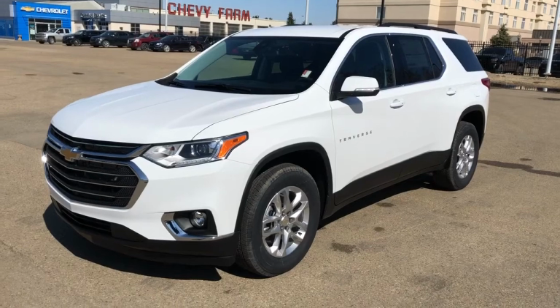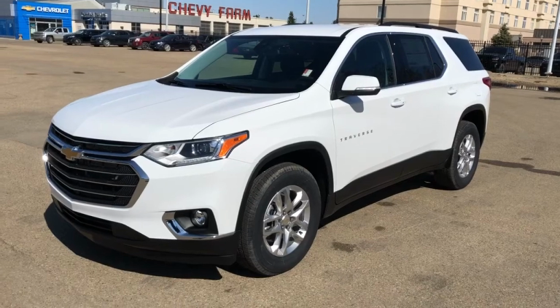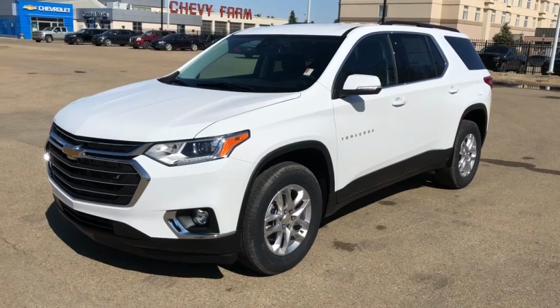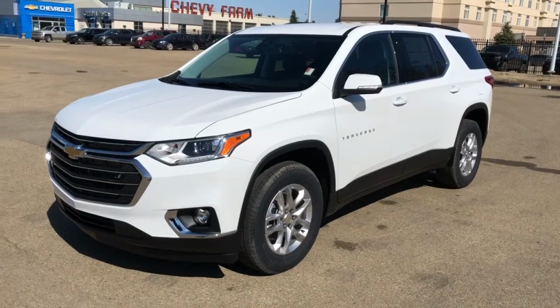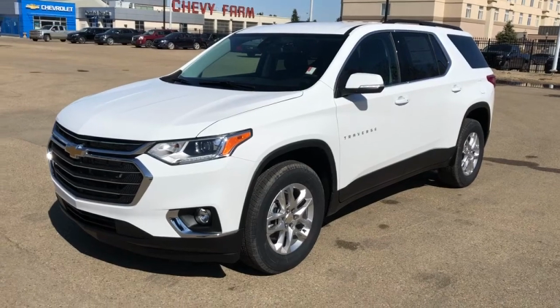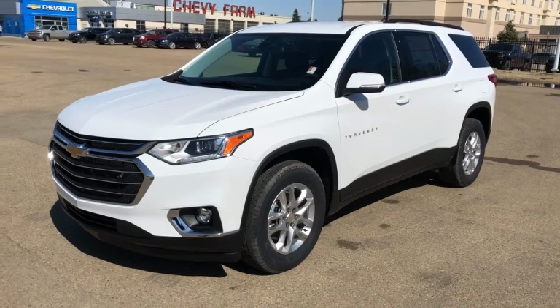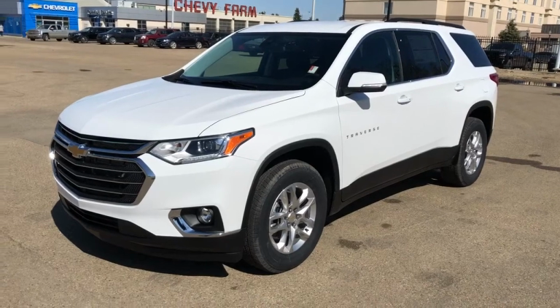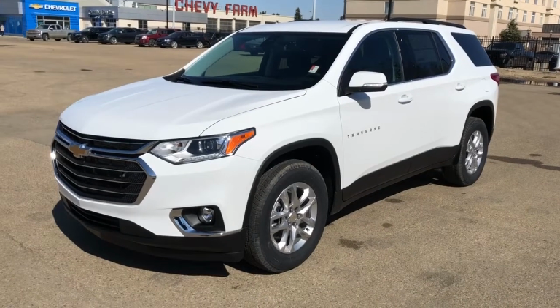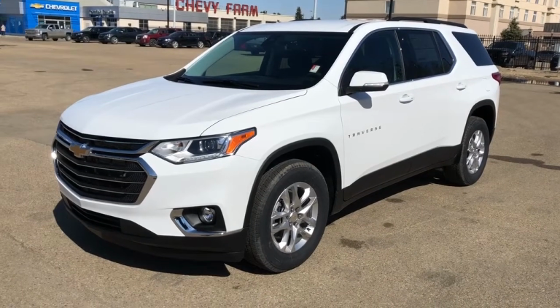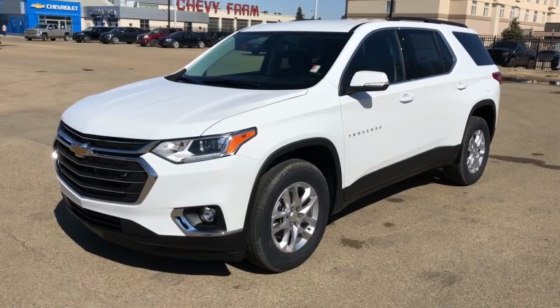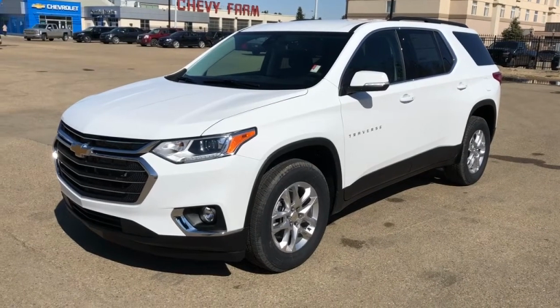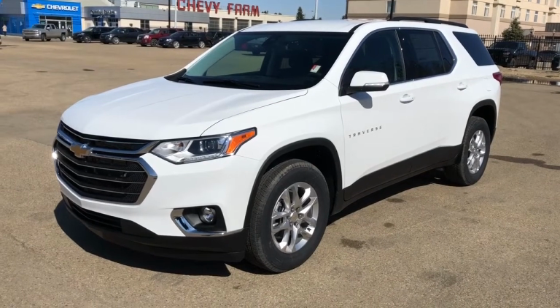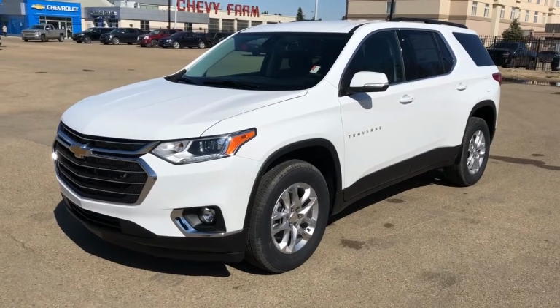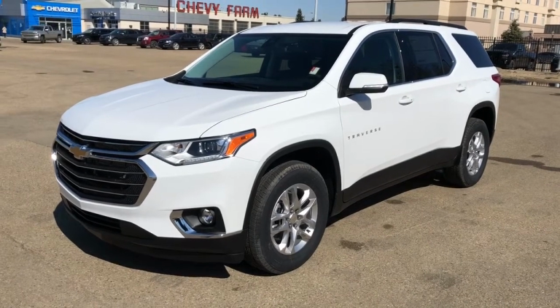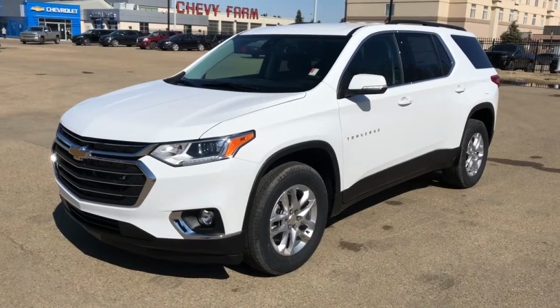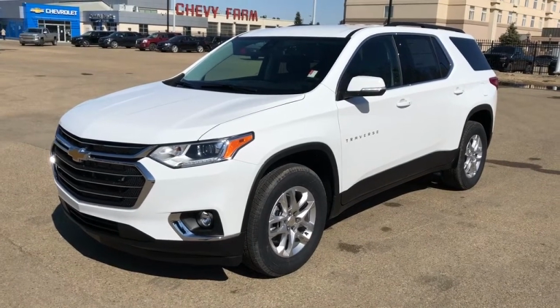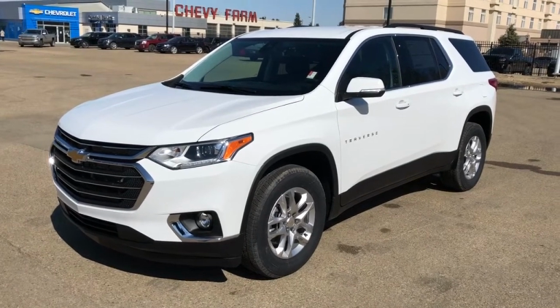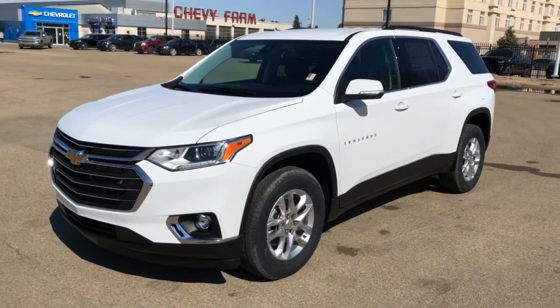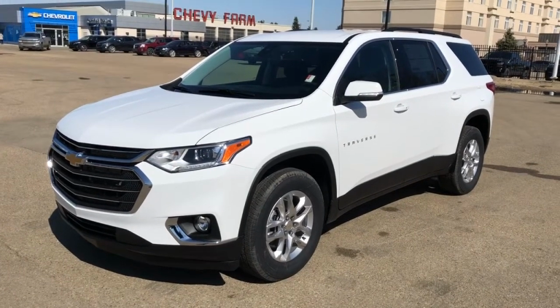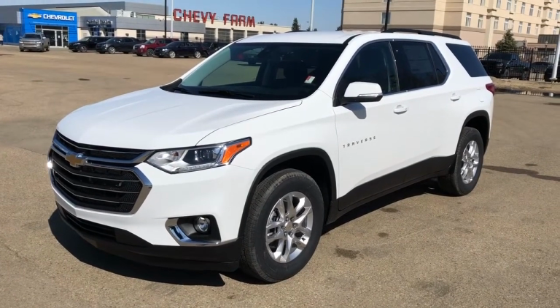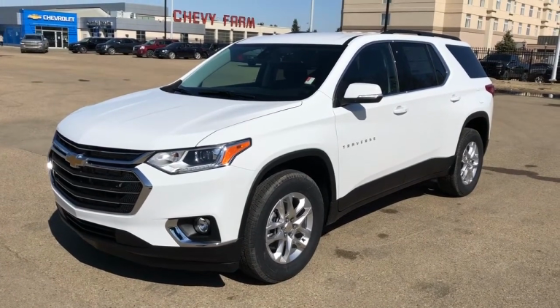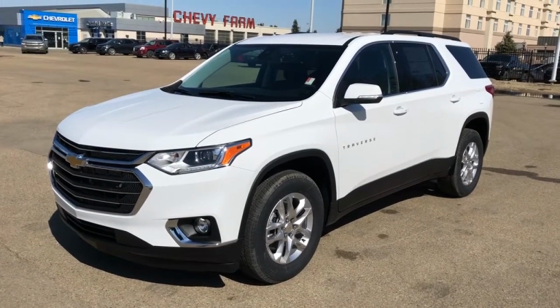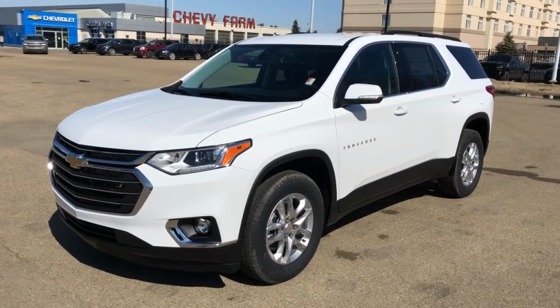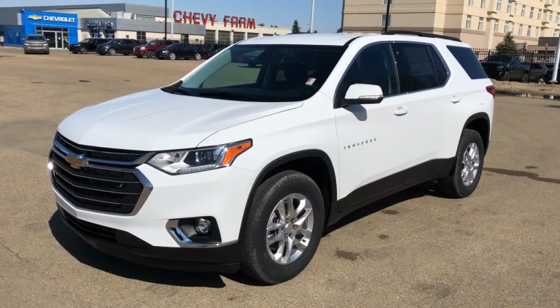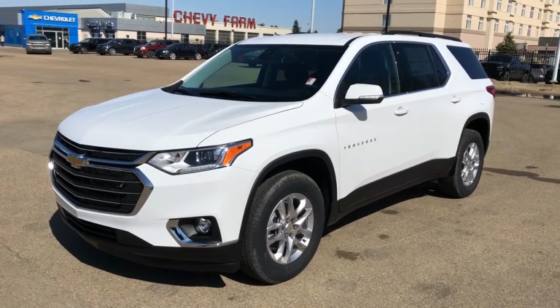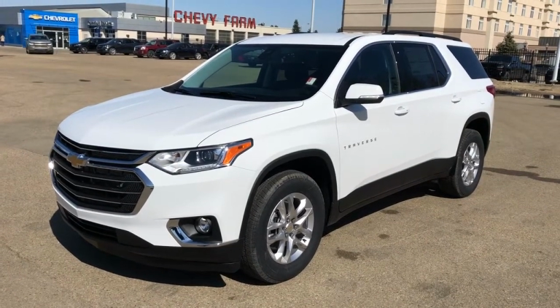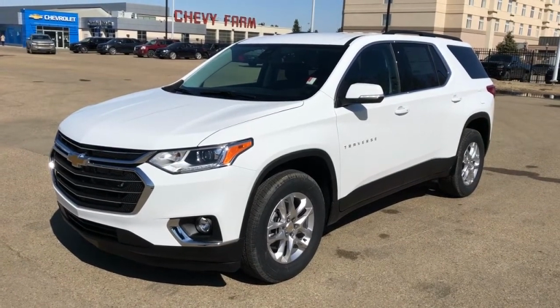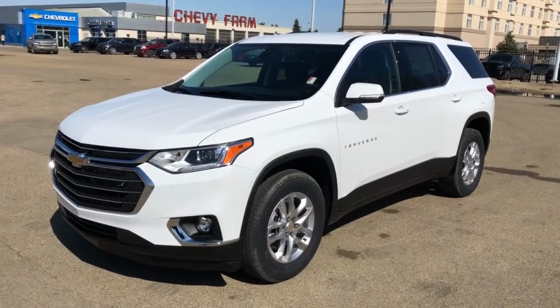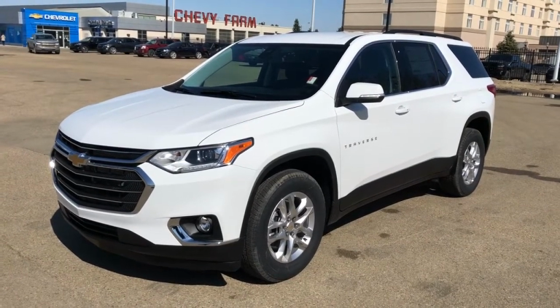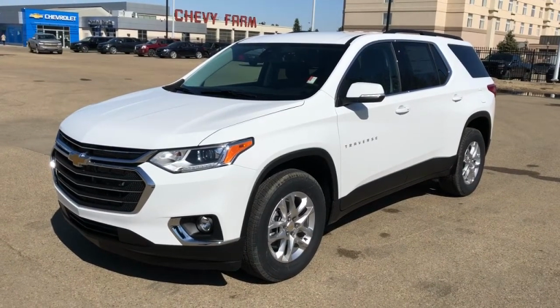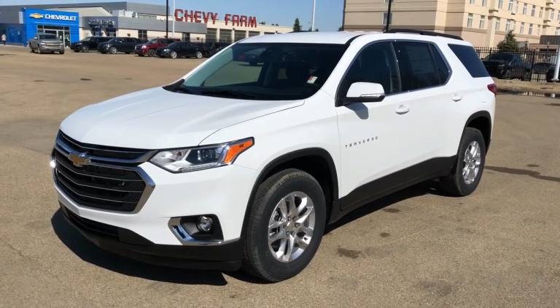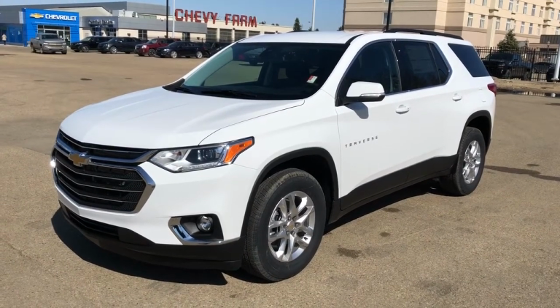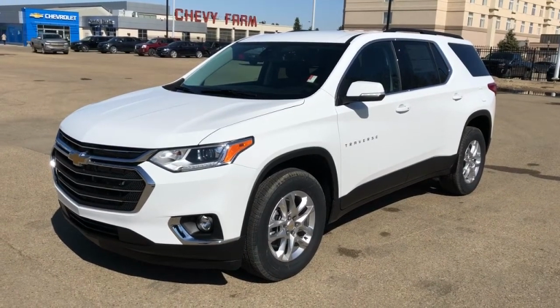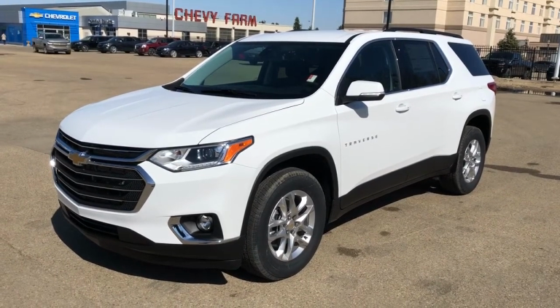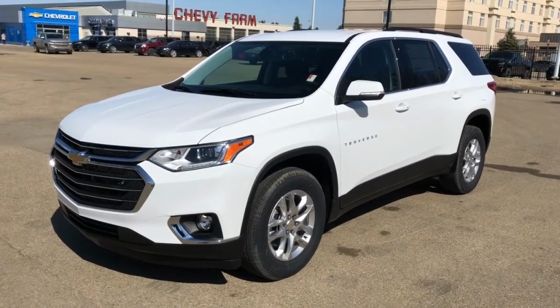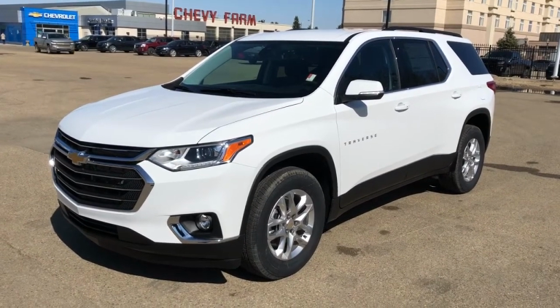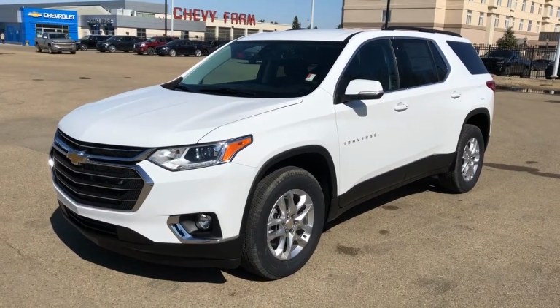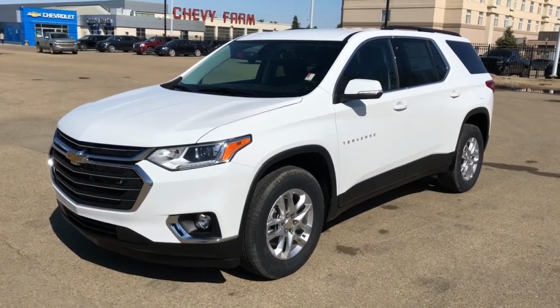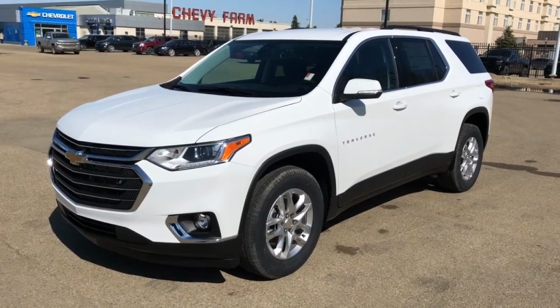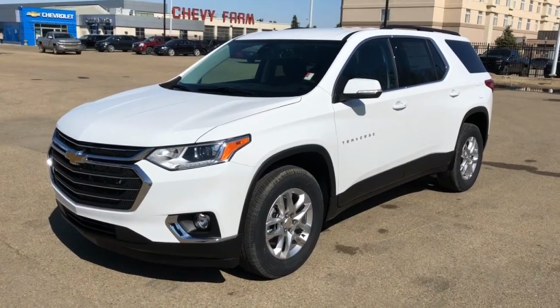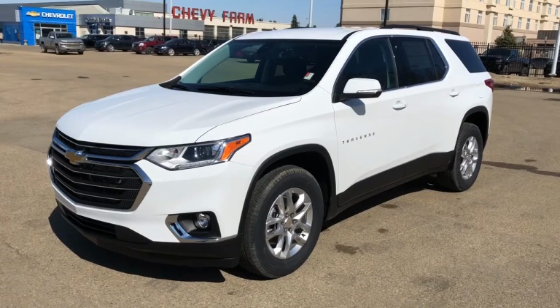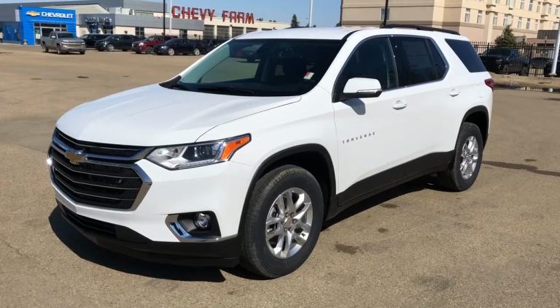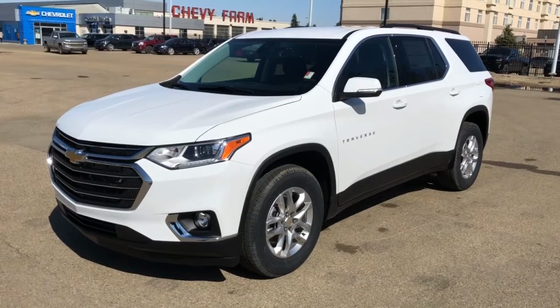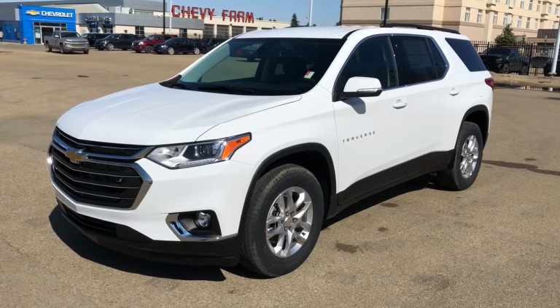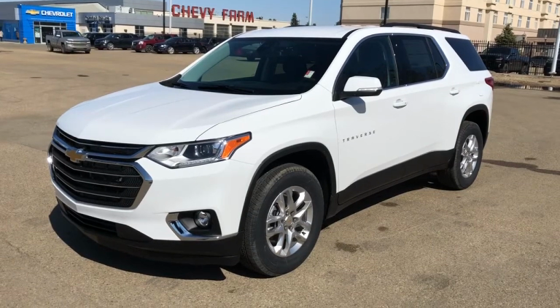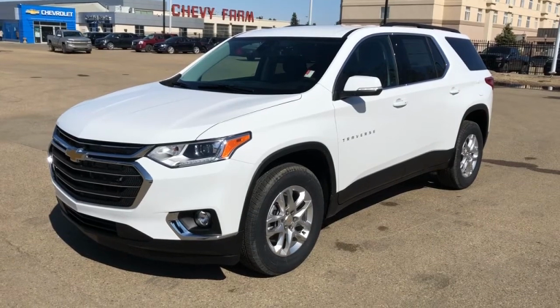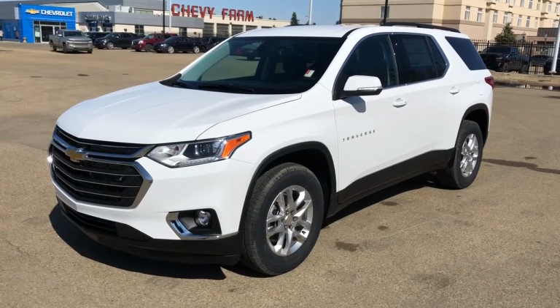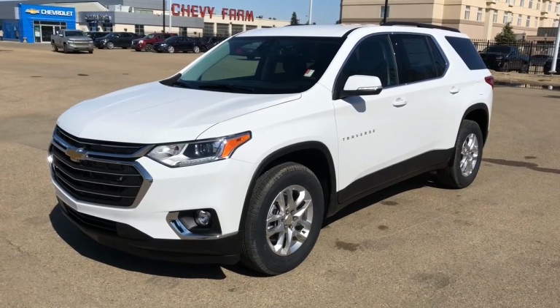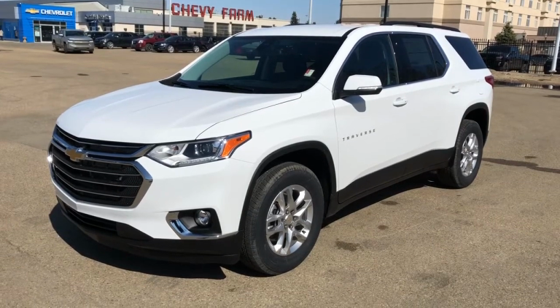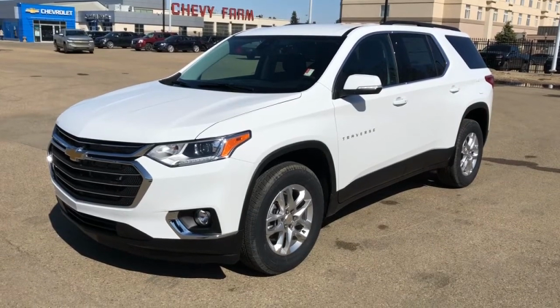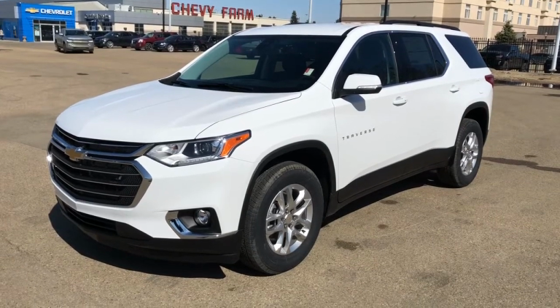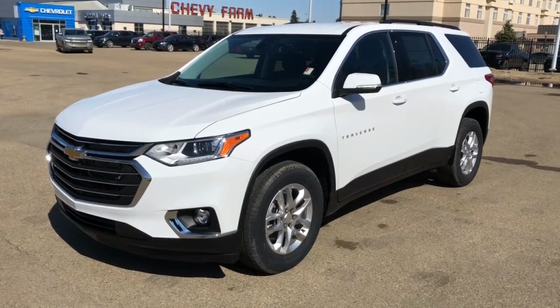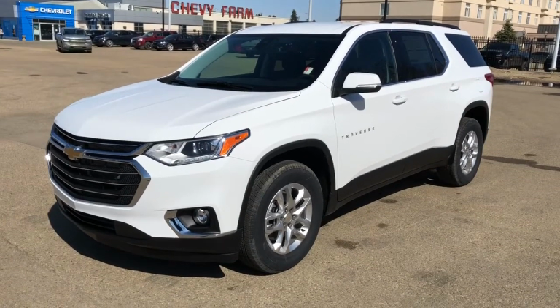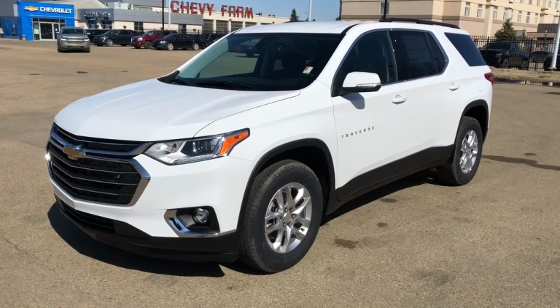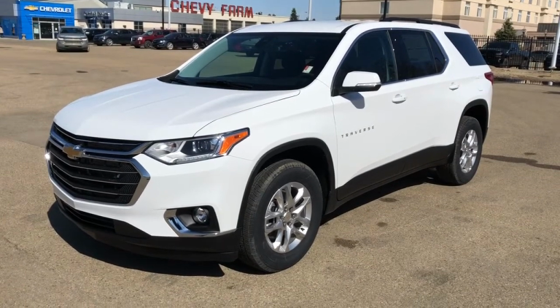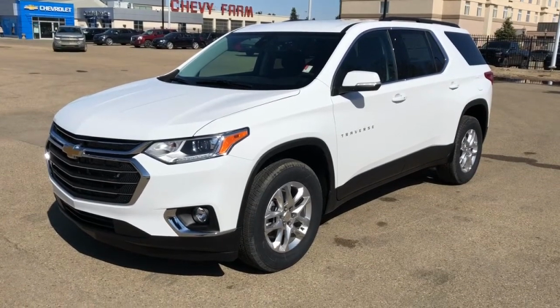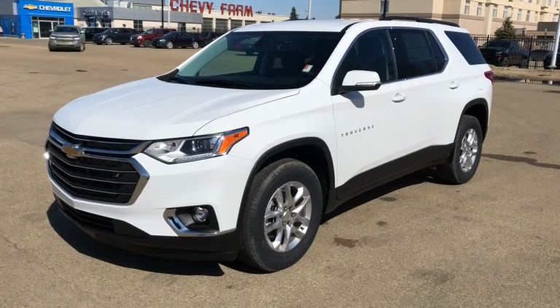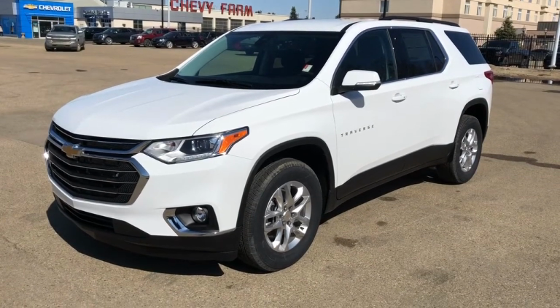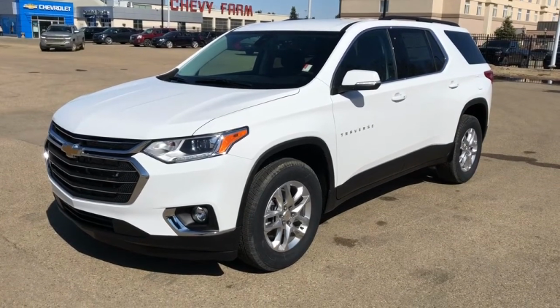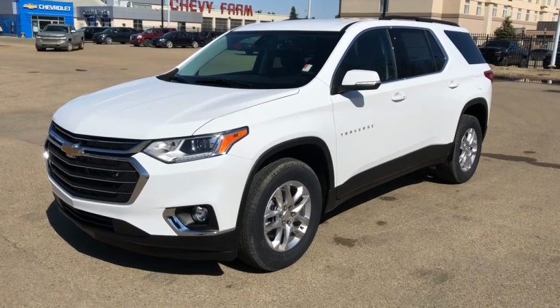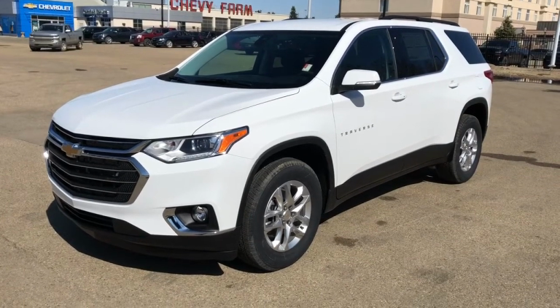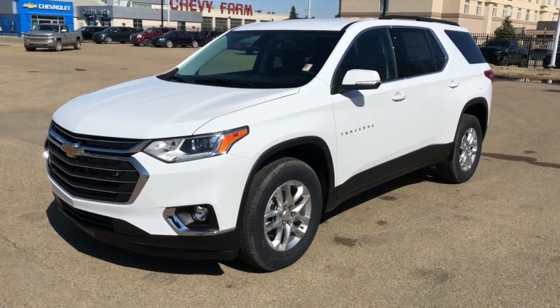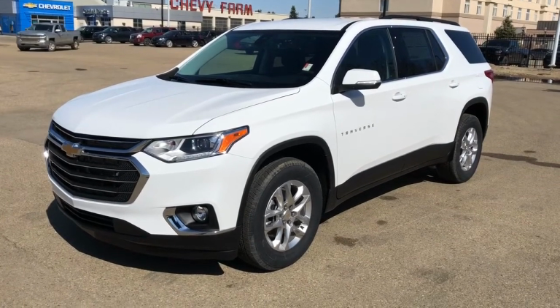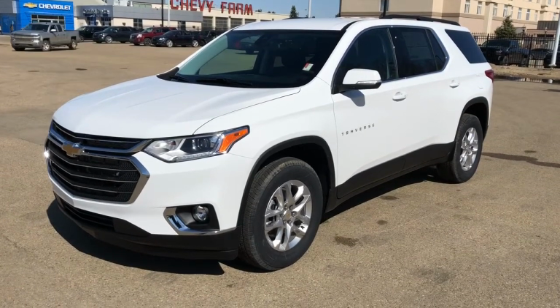Welcome to Westgate Chevrolet. Today we're taking a quick look at some of the interior and exterior features on our 2021 Chevrolet Traverse.